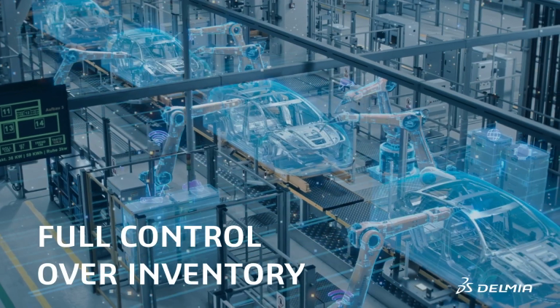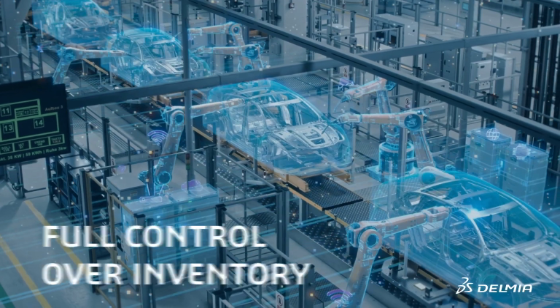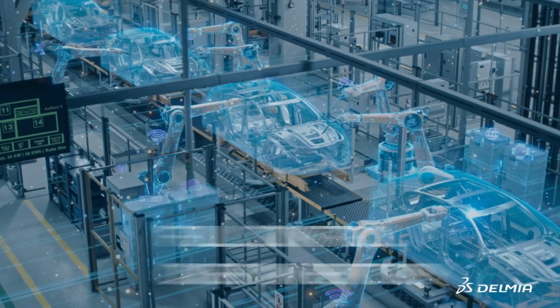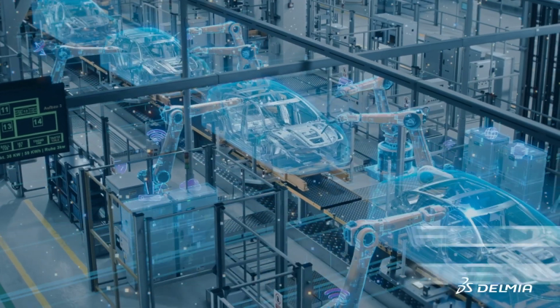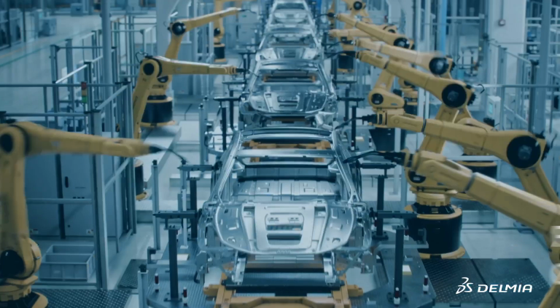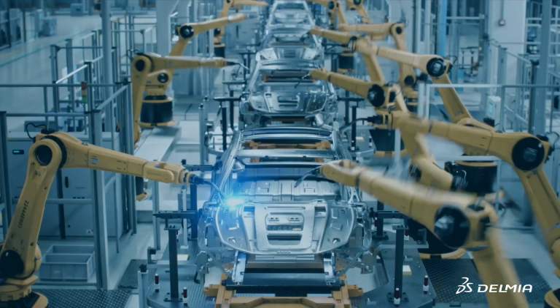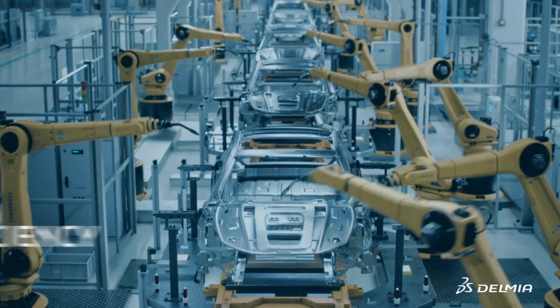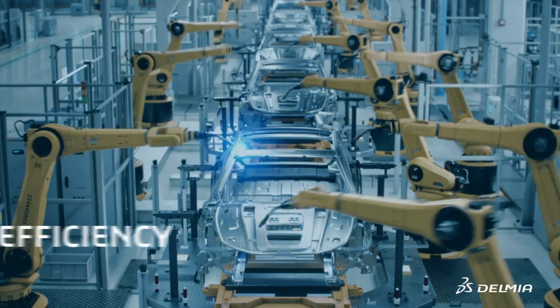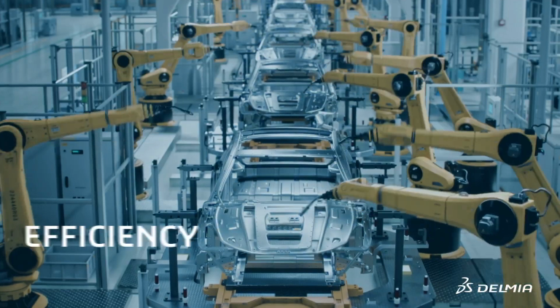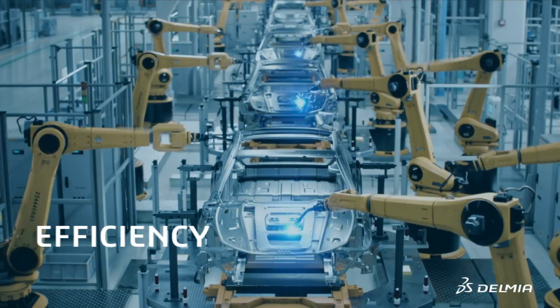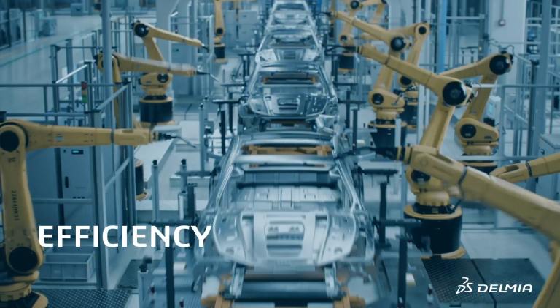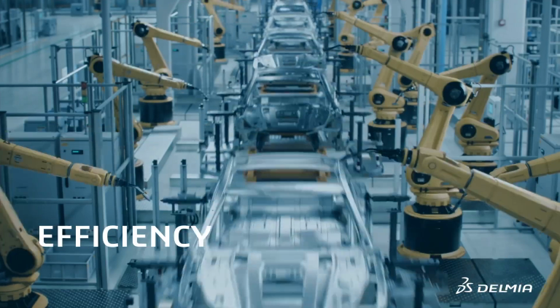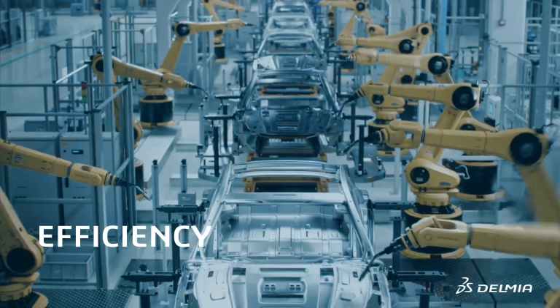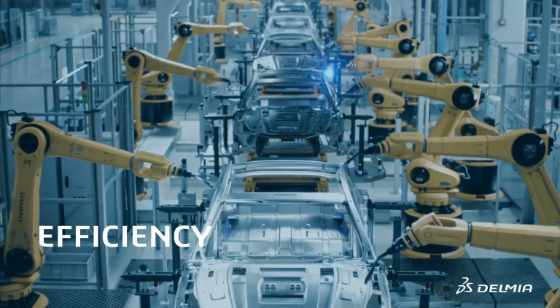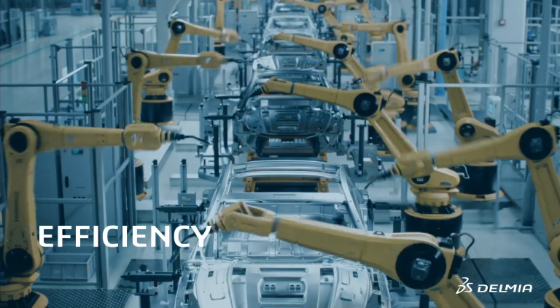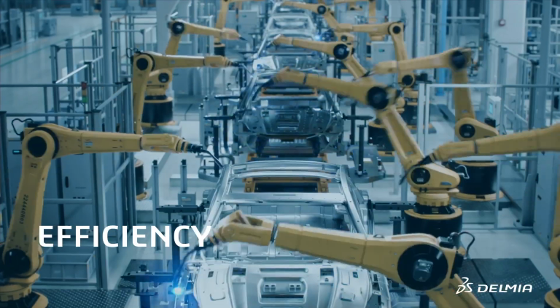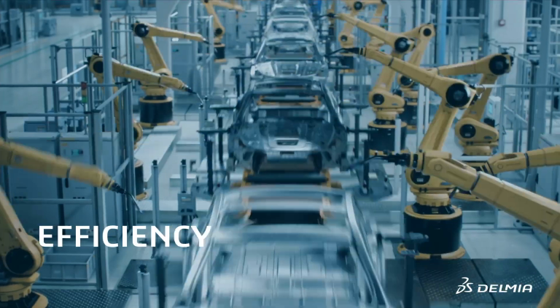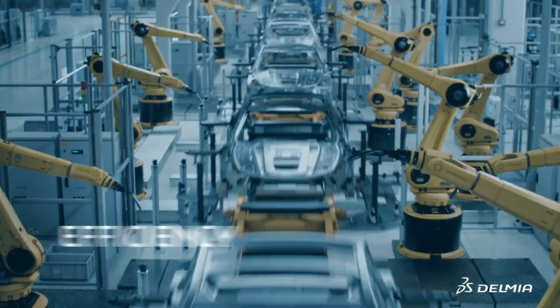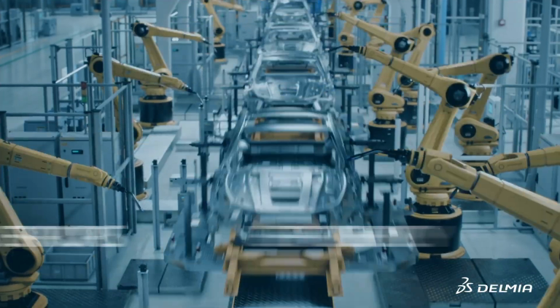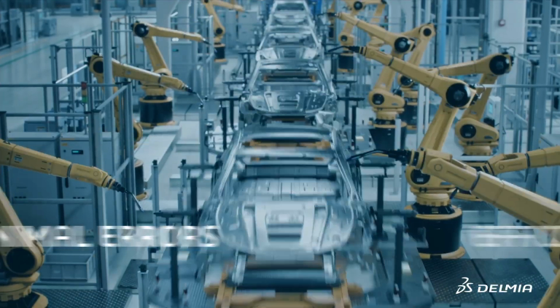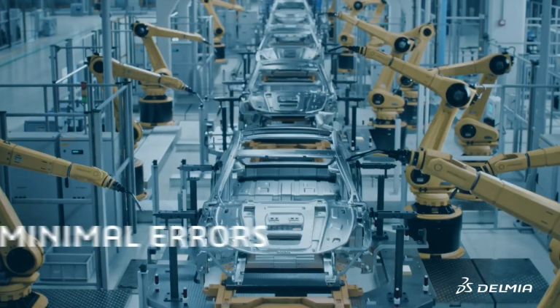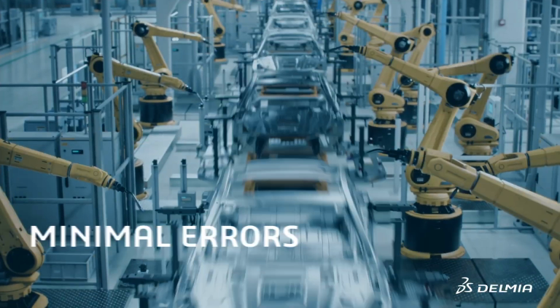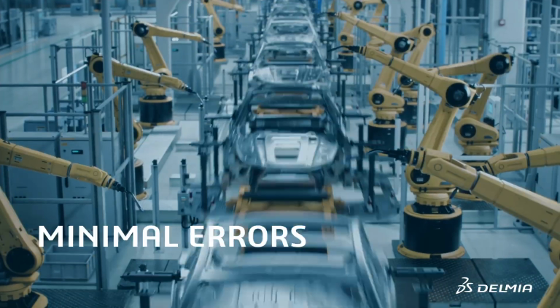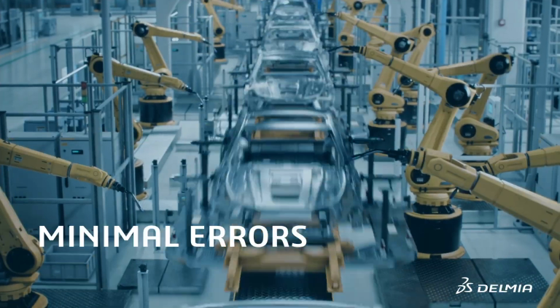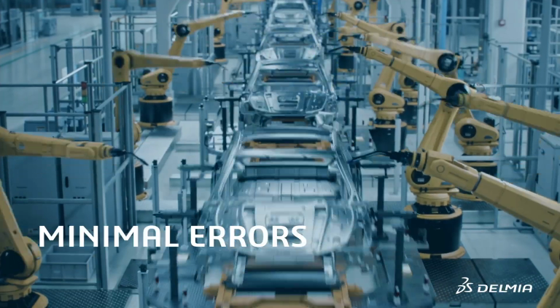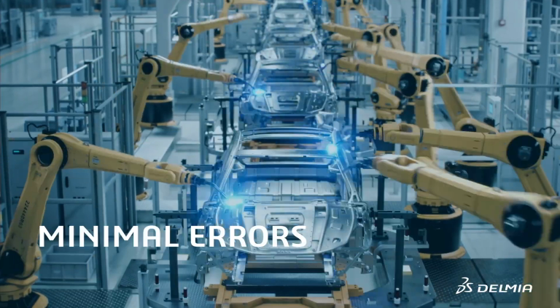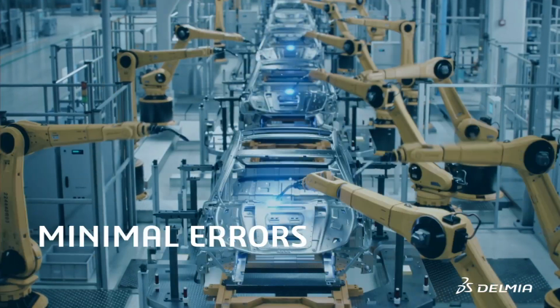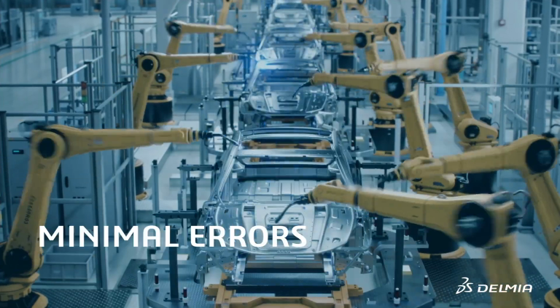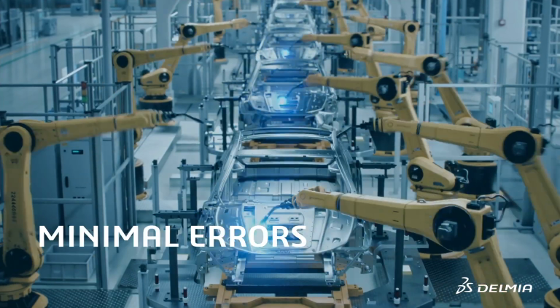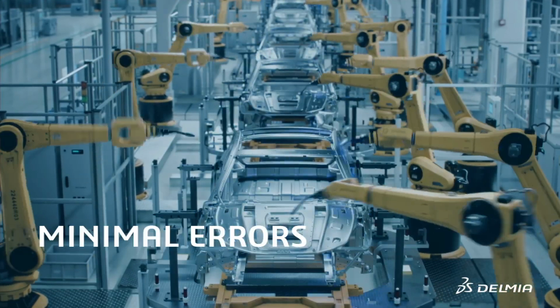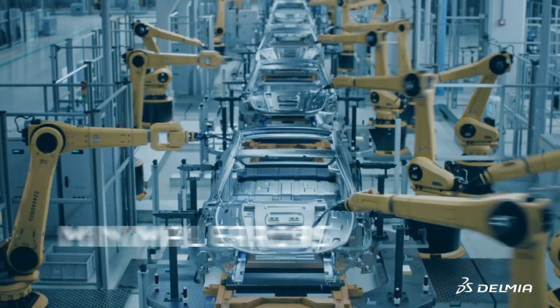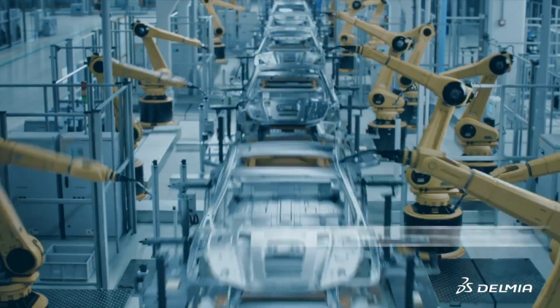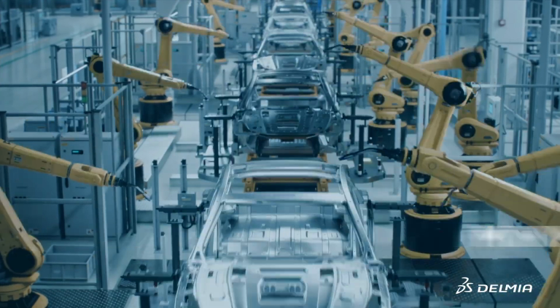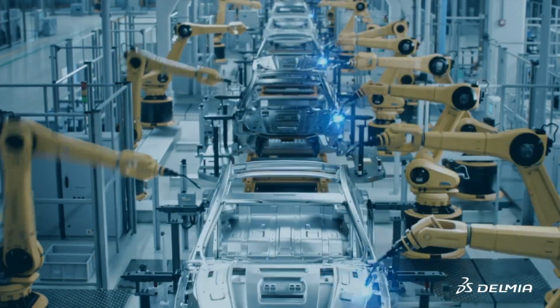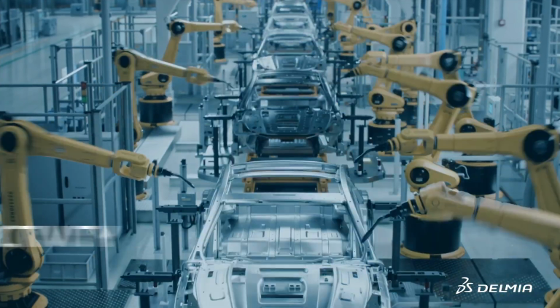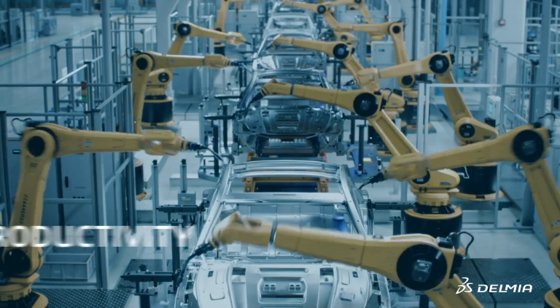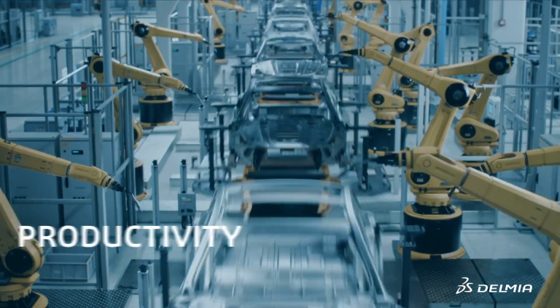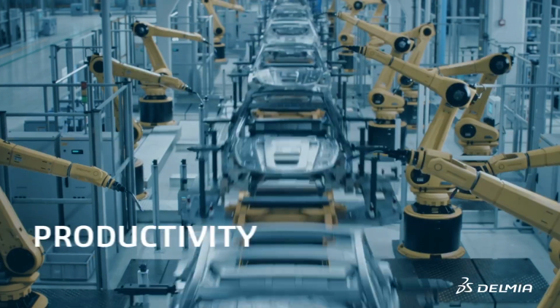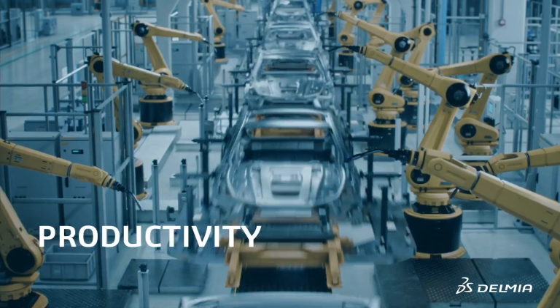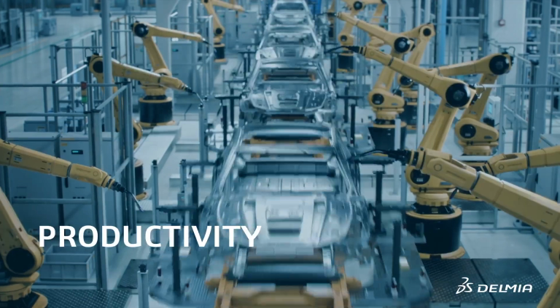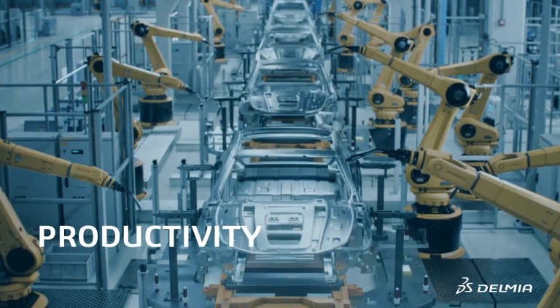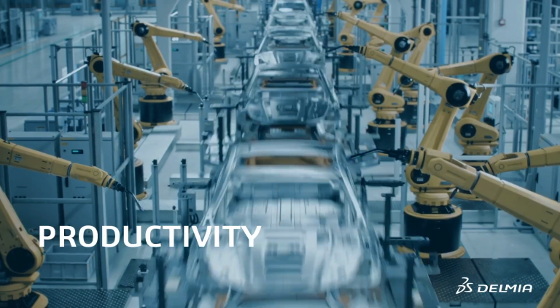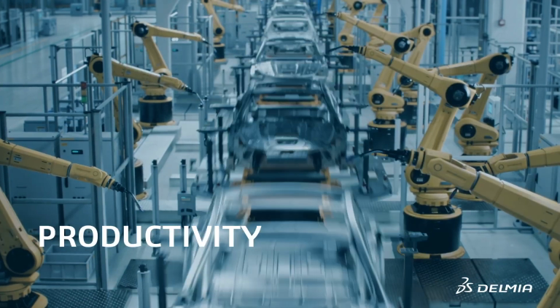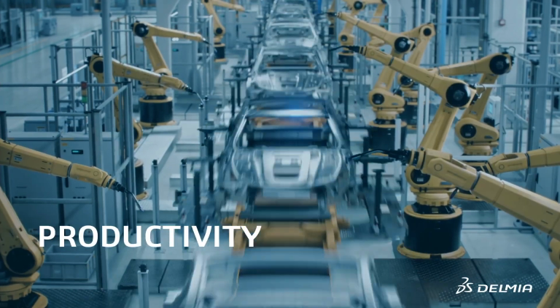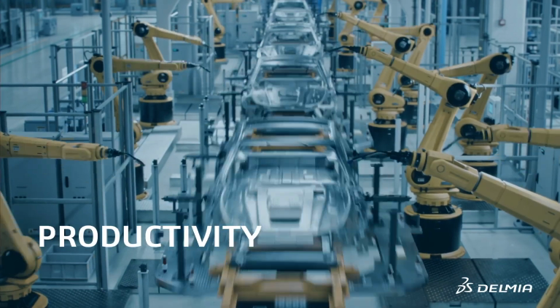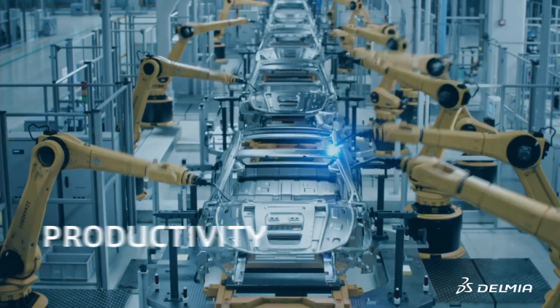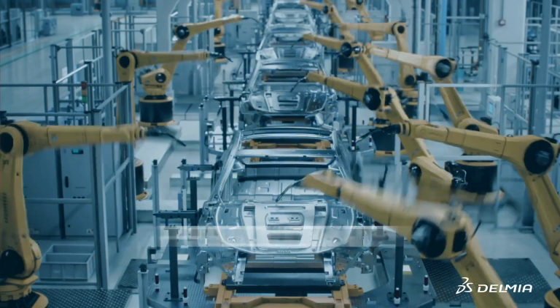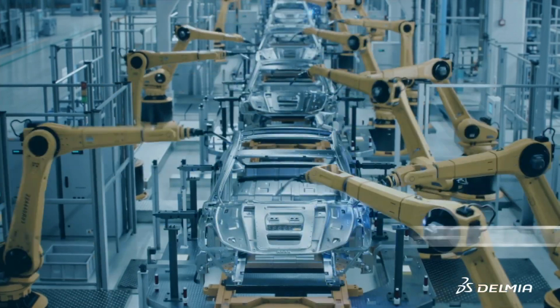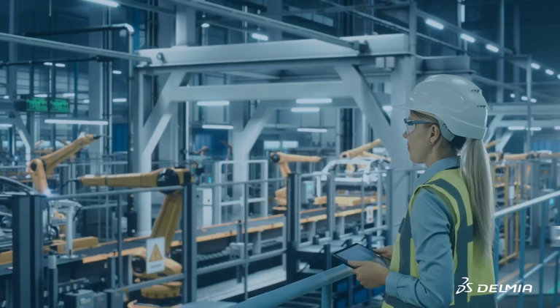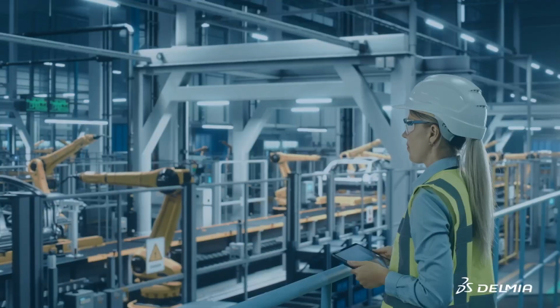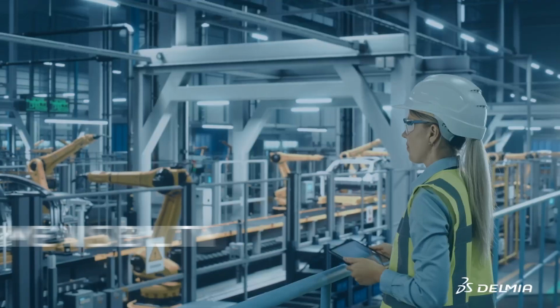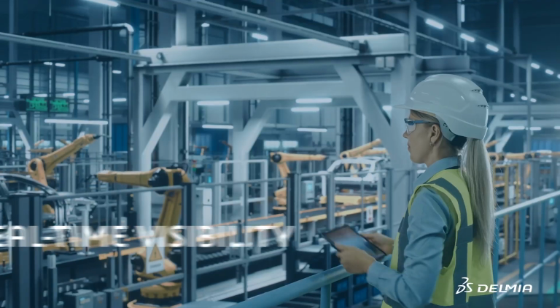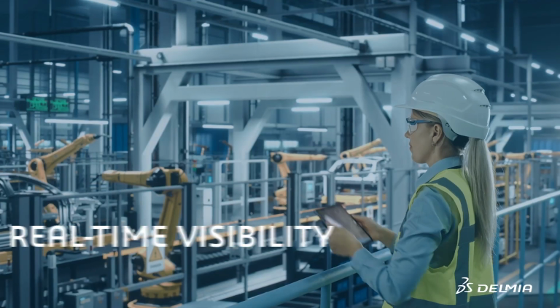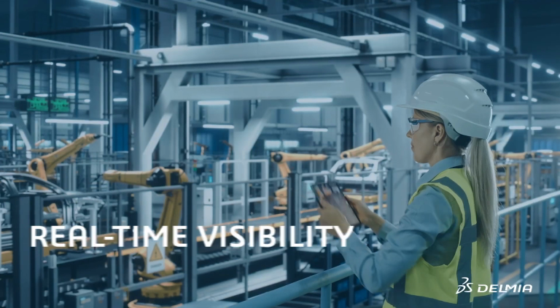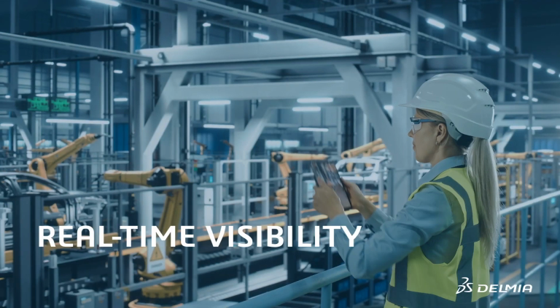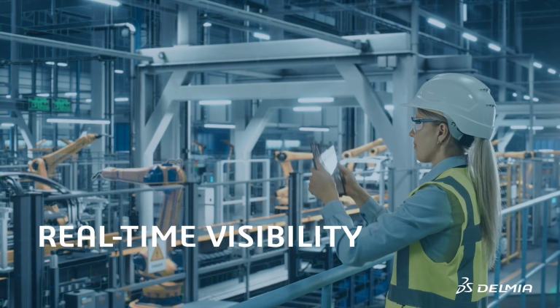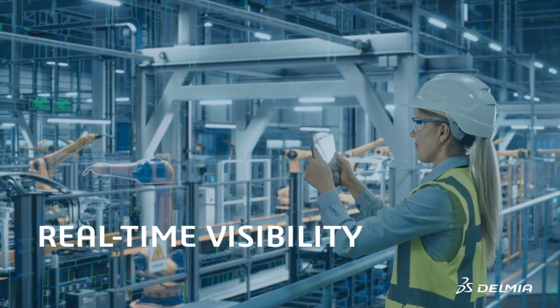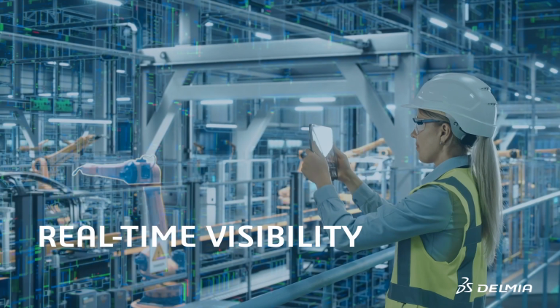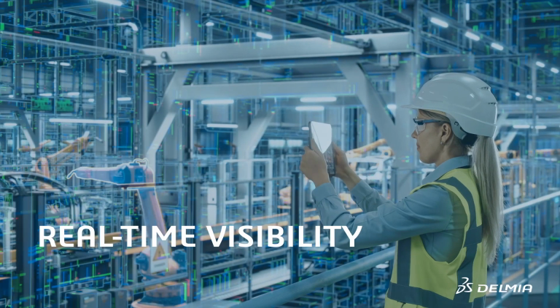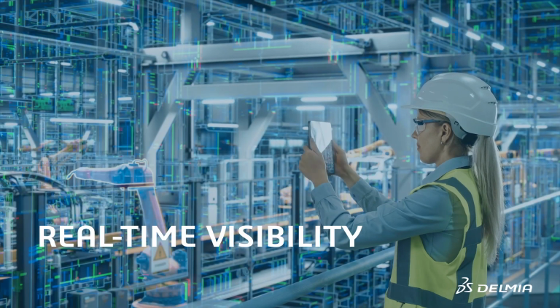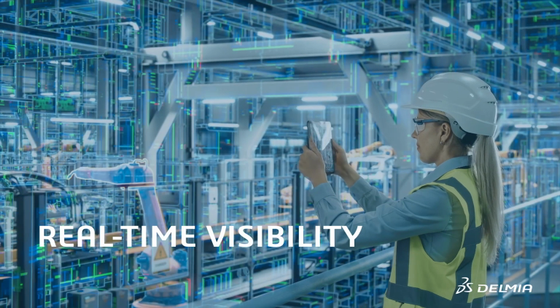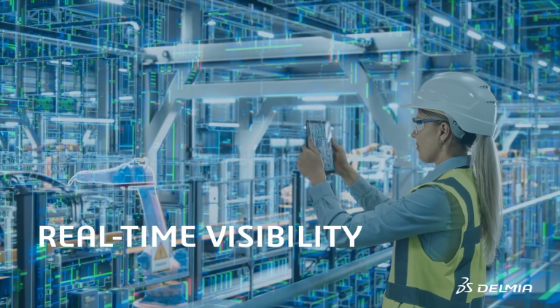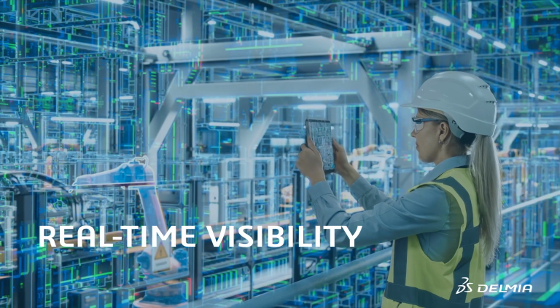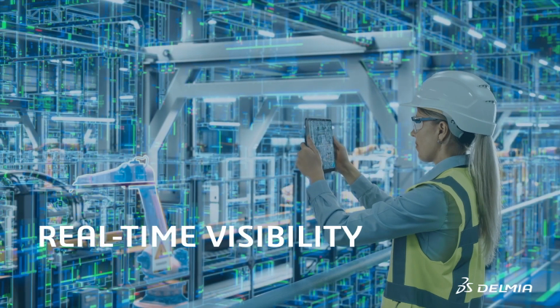Replenish the right components needed at the right time for seamless production. Gain real-time visibility into pending shipping activities.